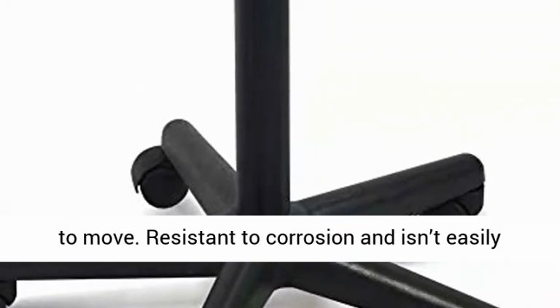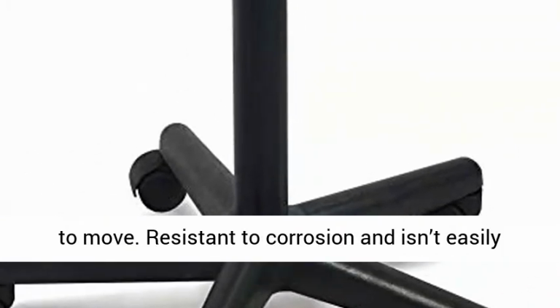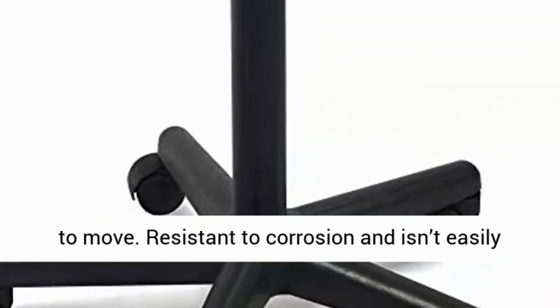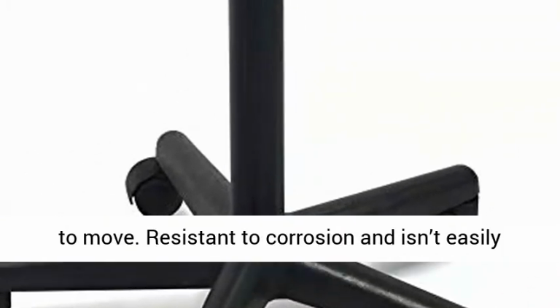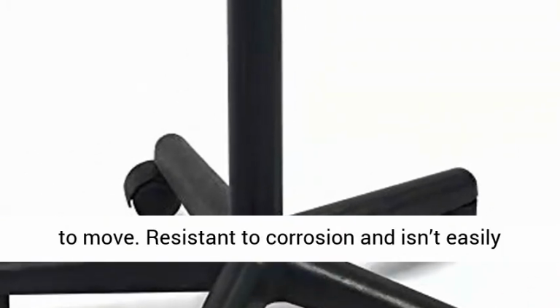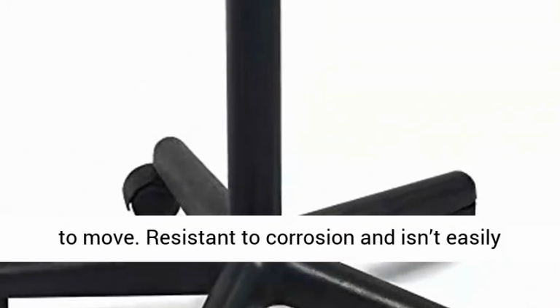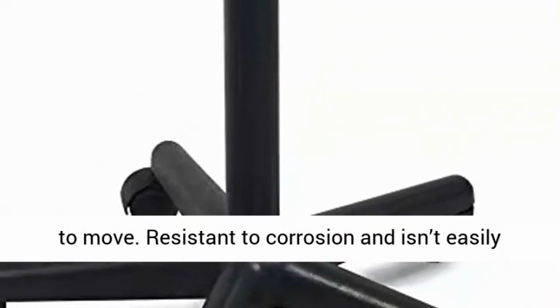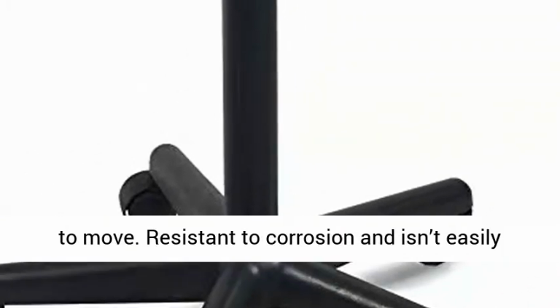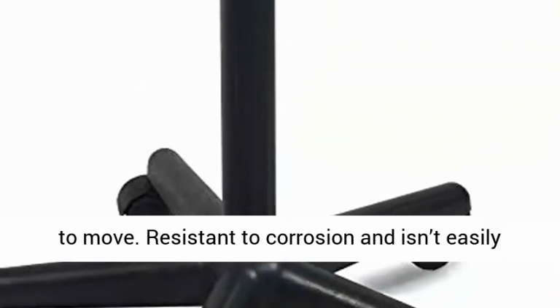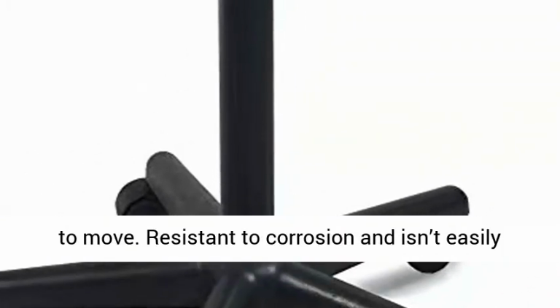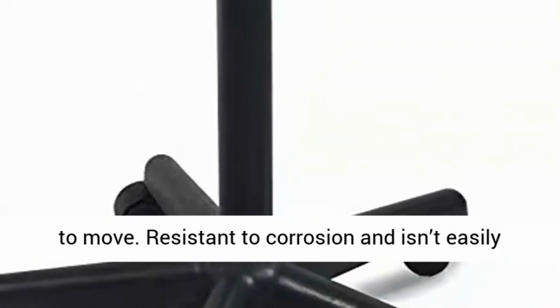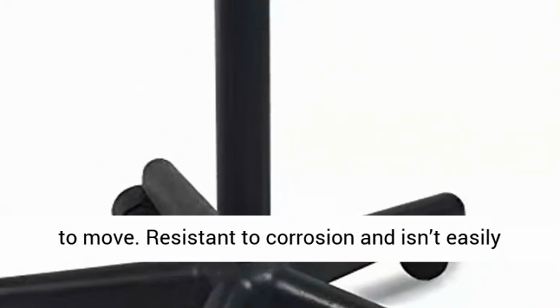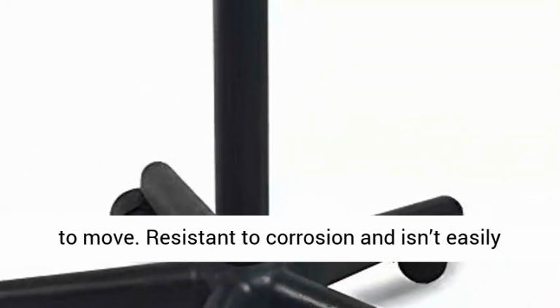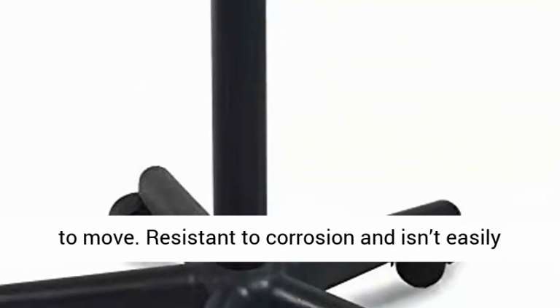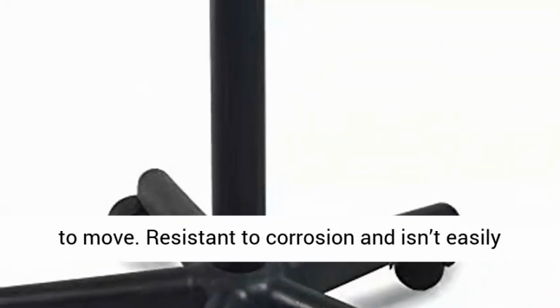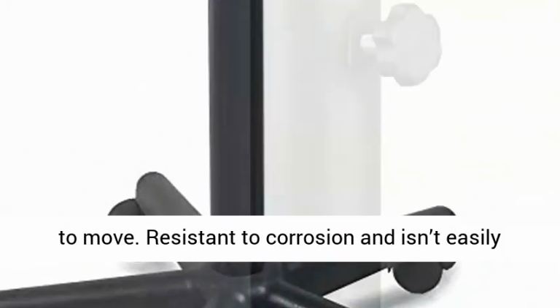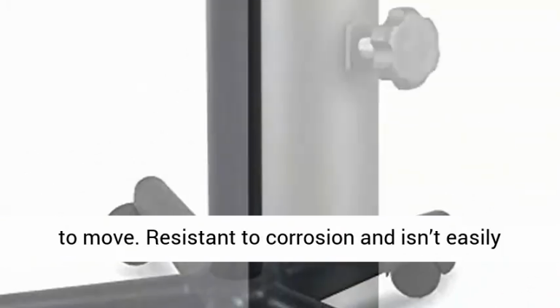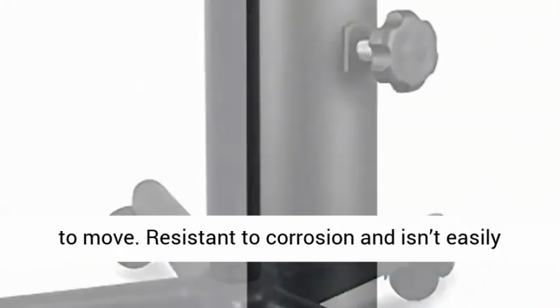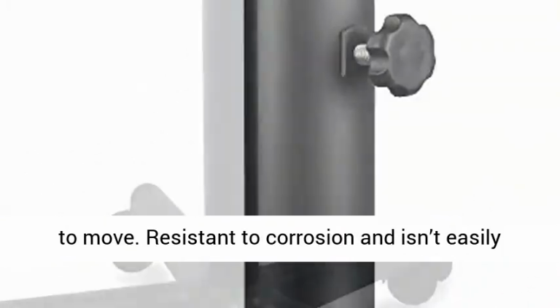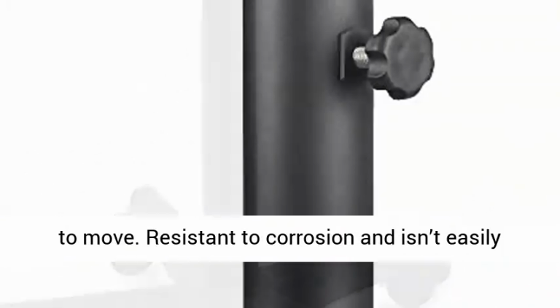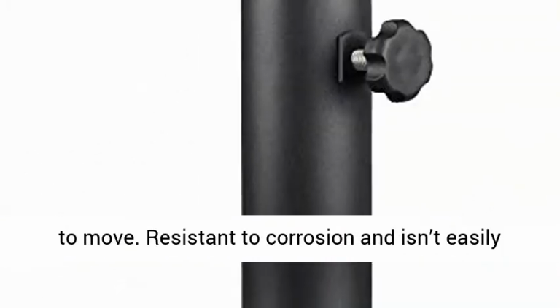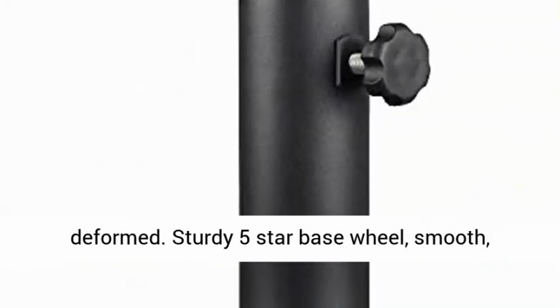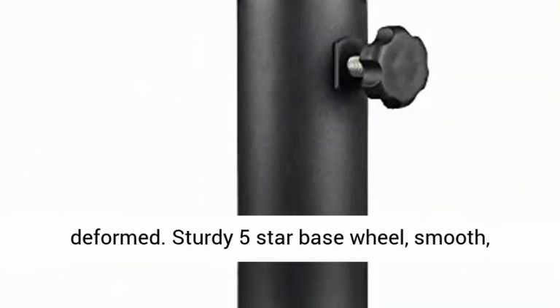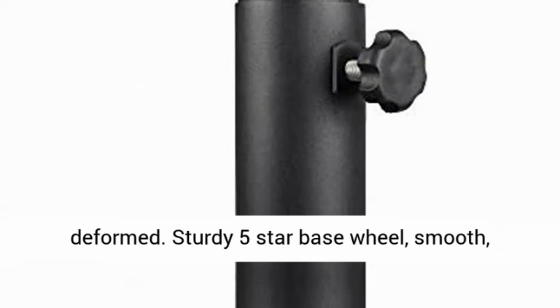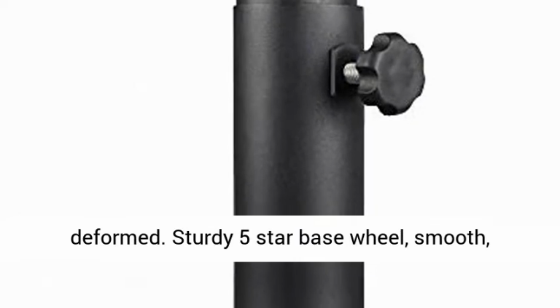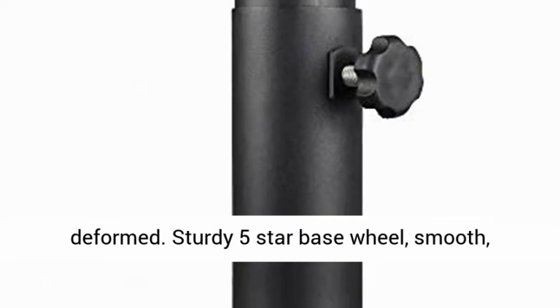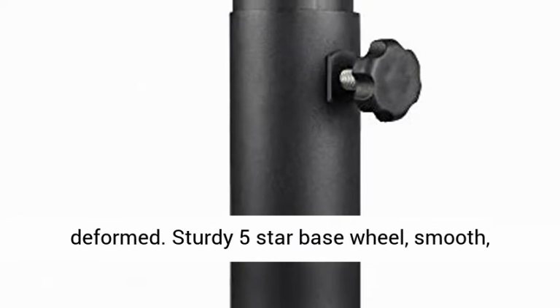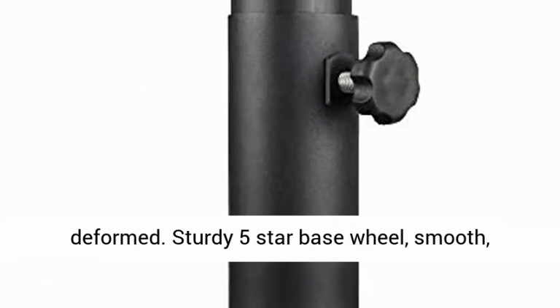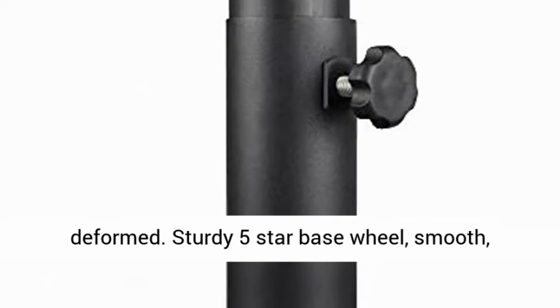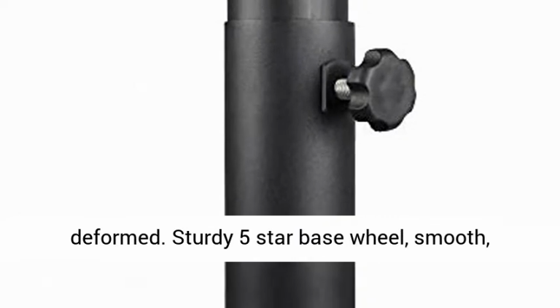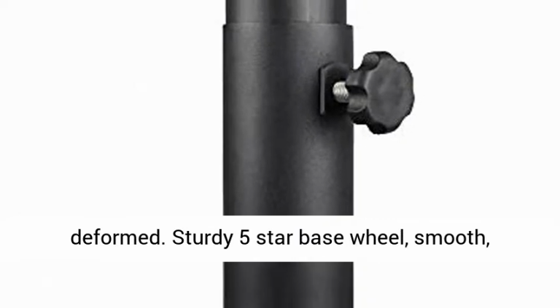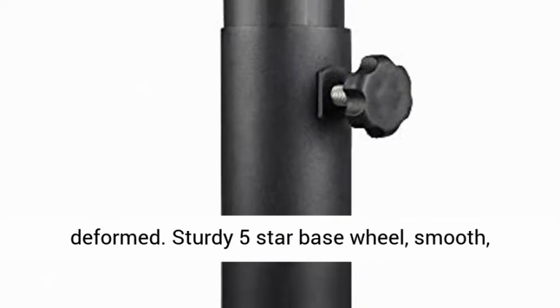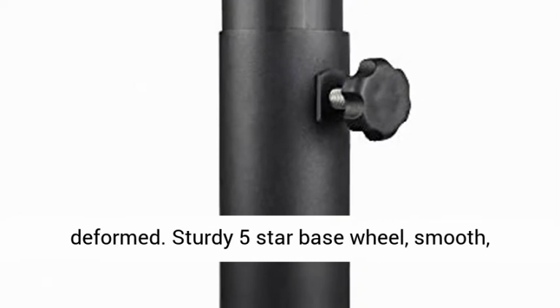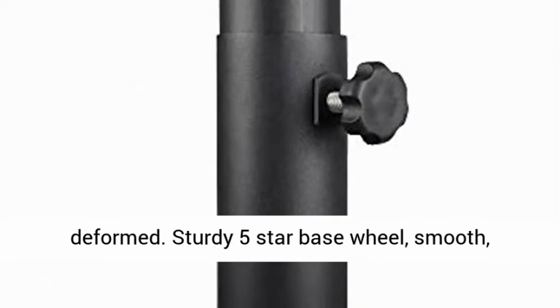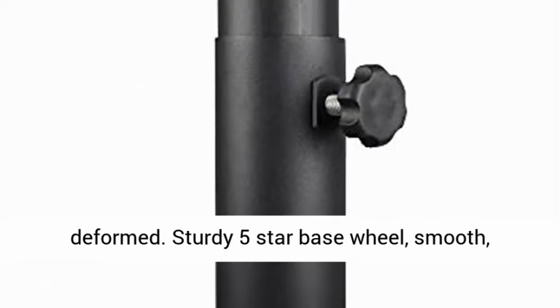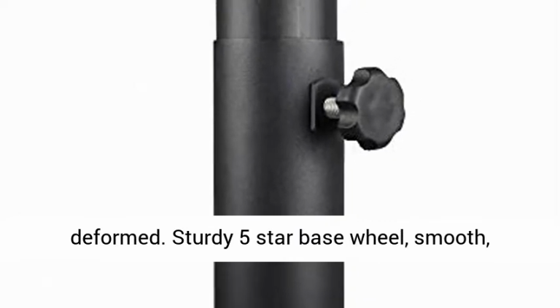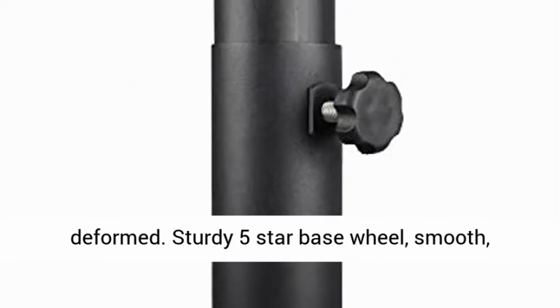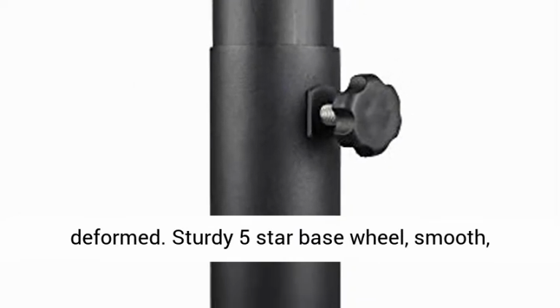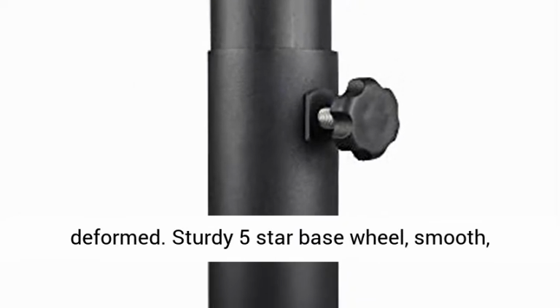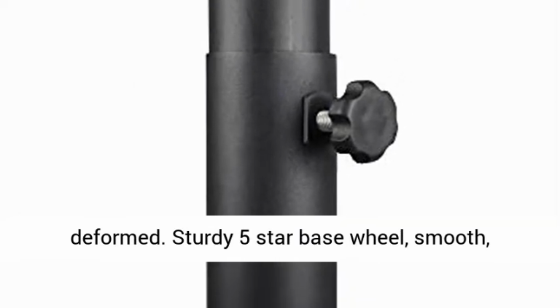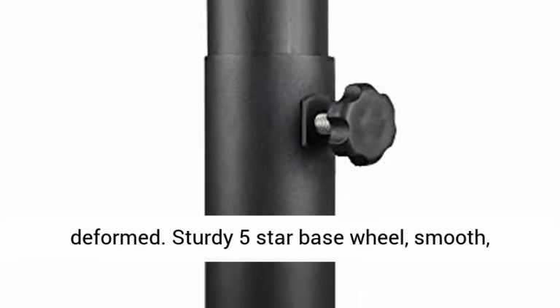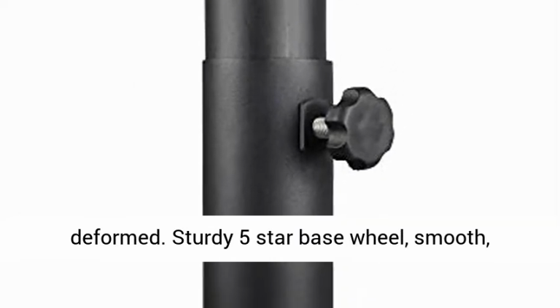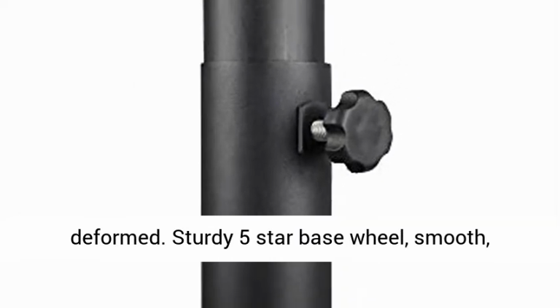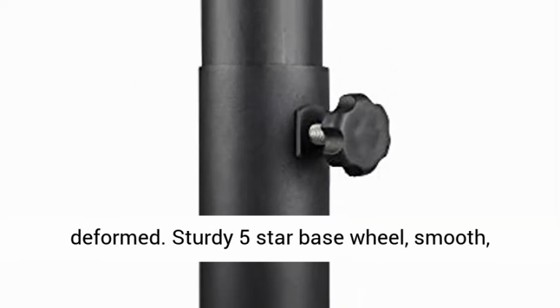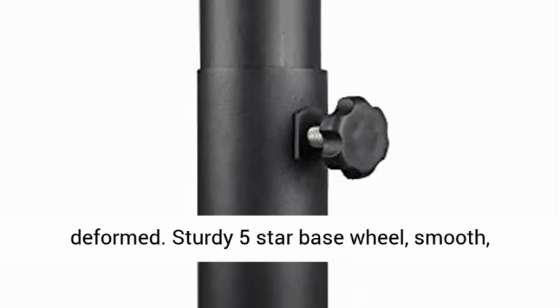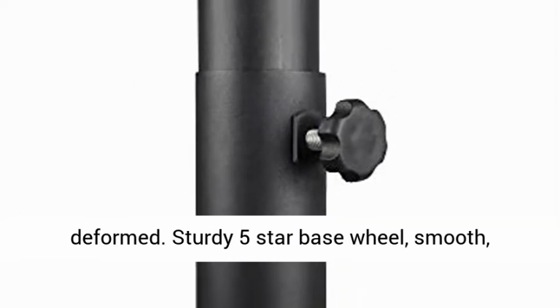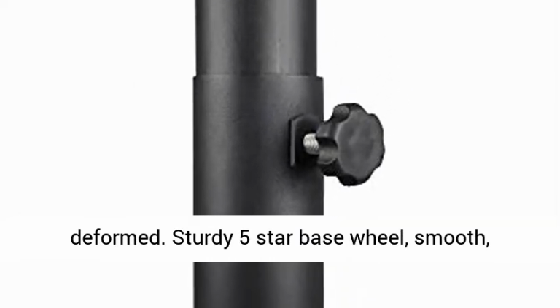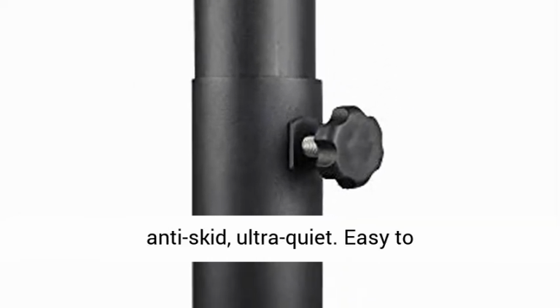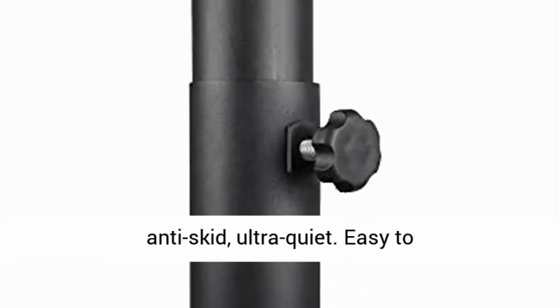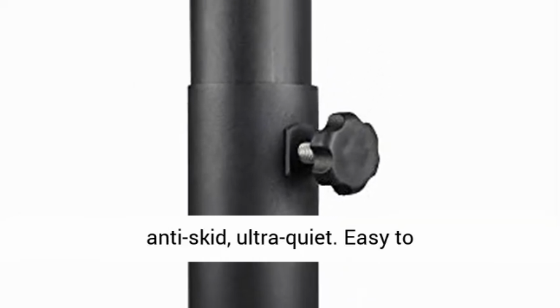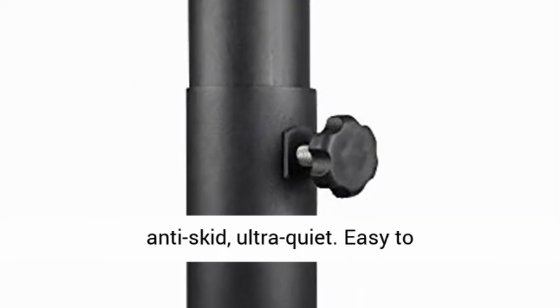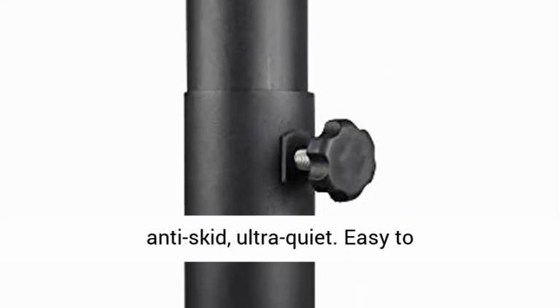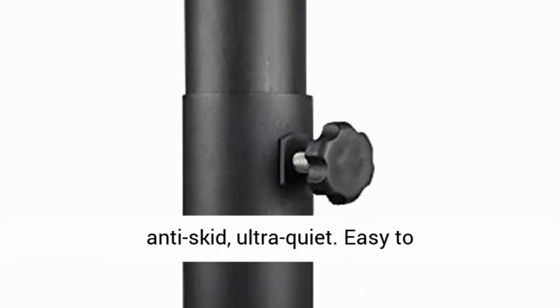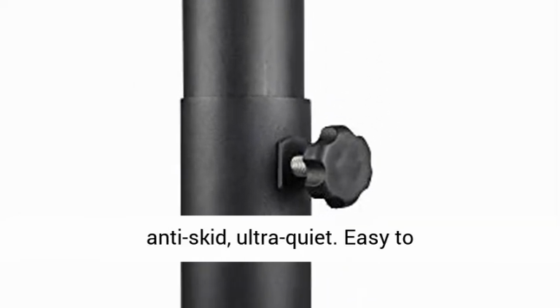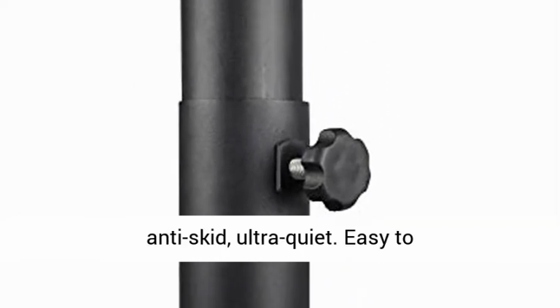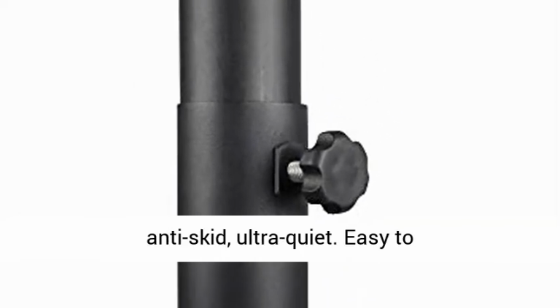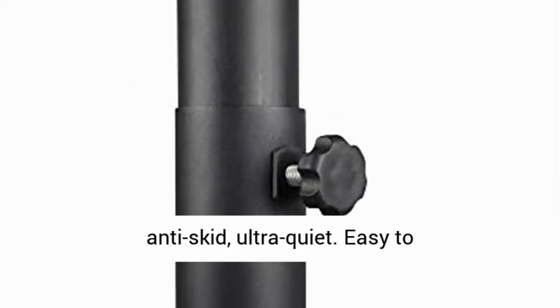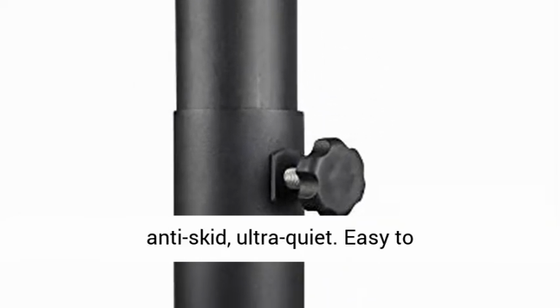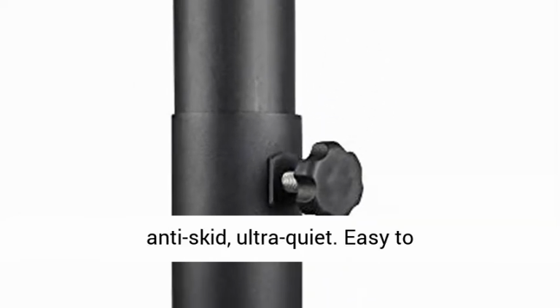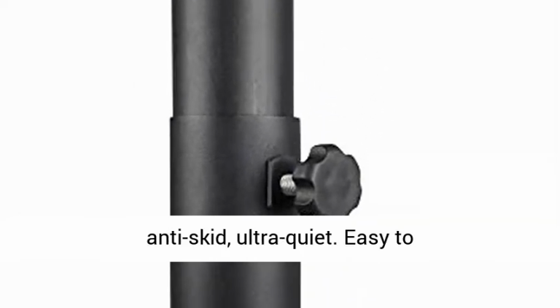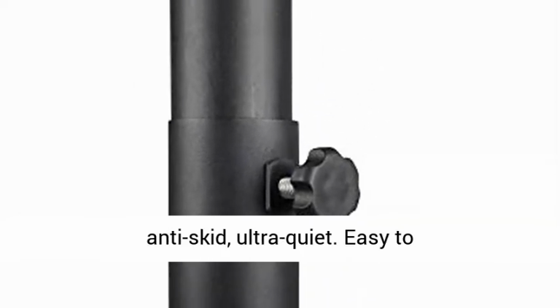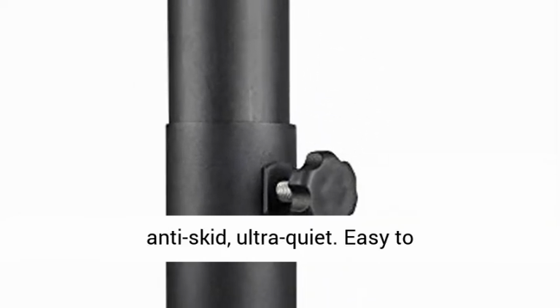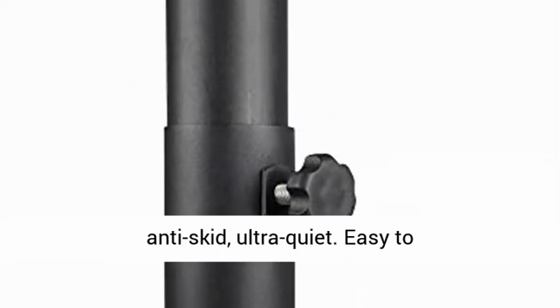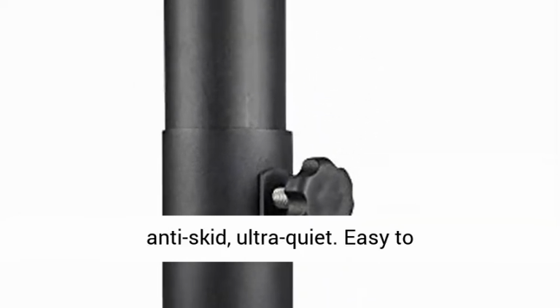Resistant to corrosion and isn't easily deformed. Sturdy 5-star base wheel, smooth anti-skid, ultra-quiet.